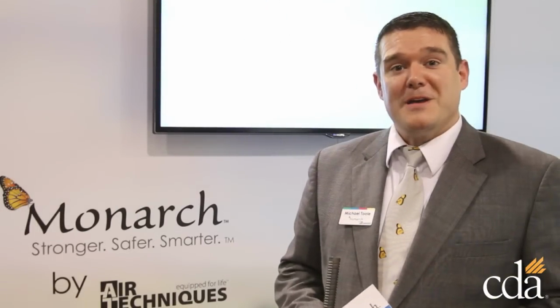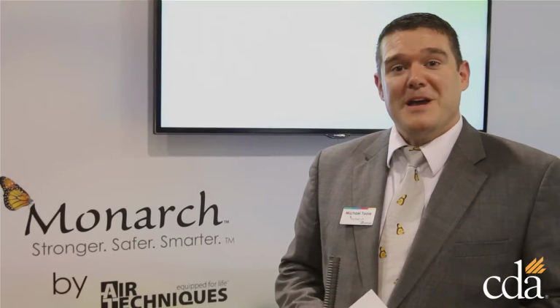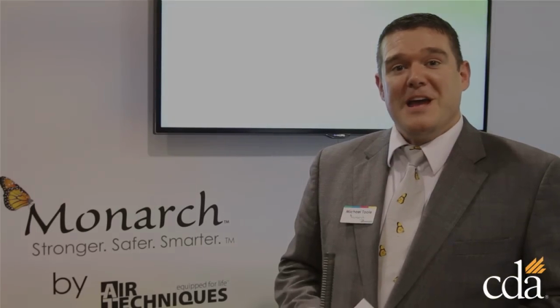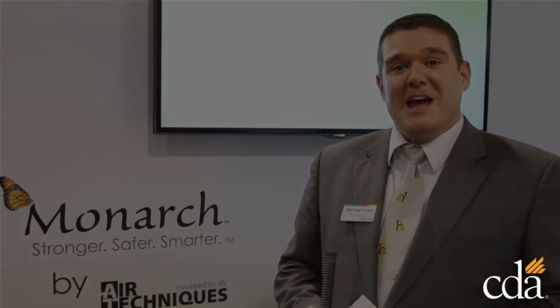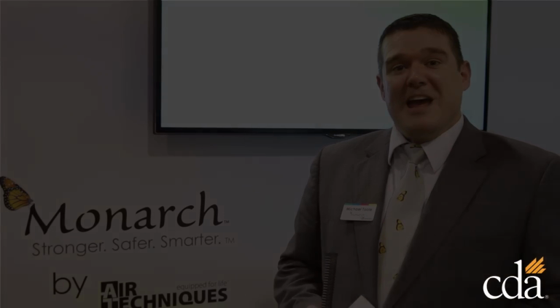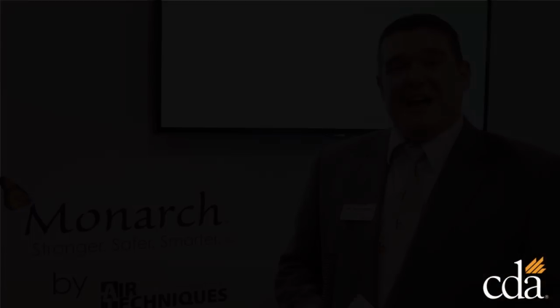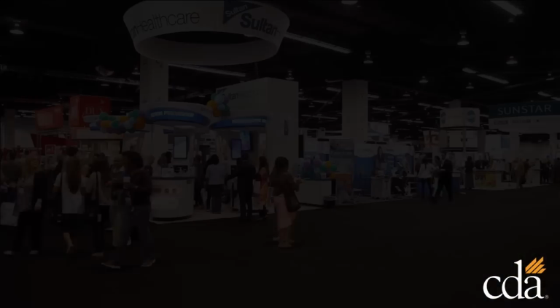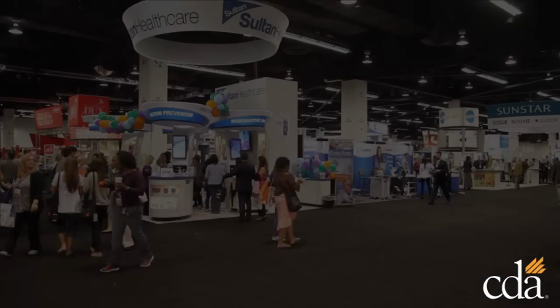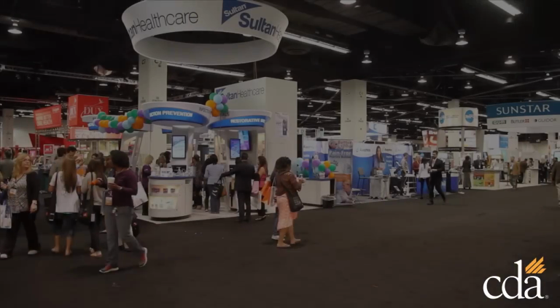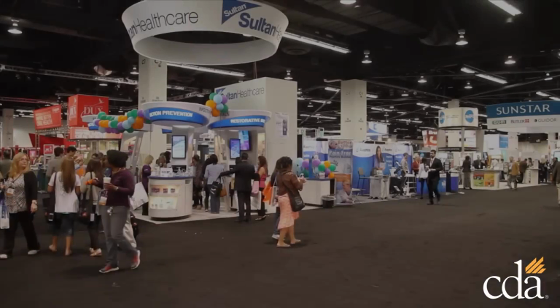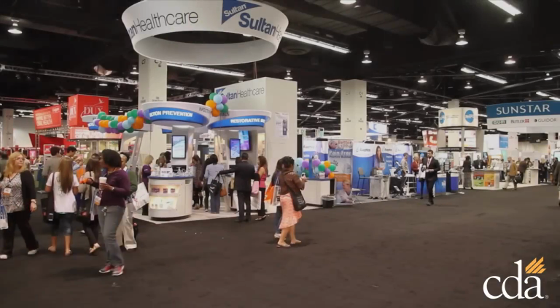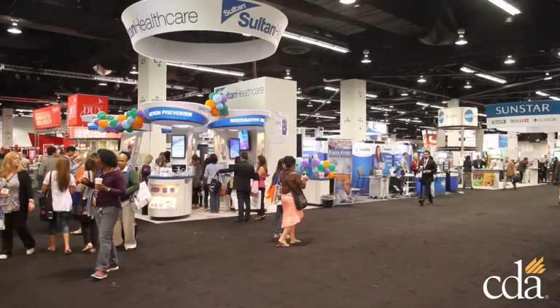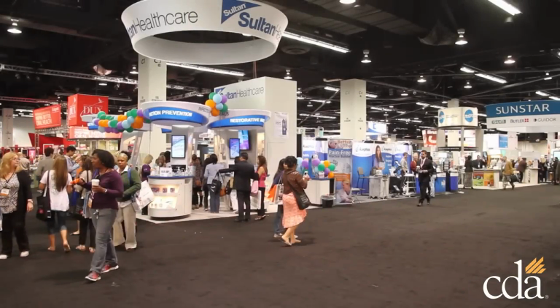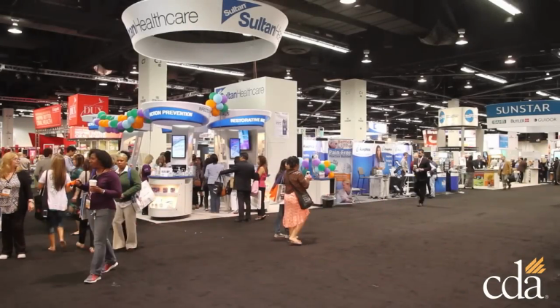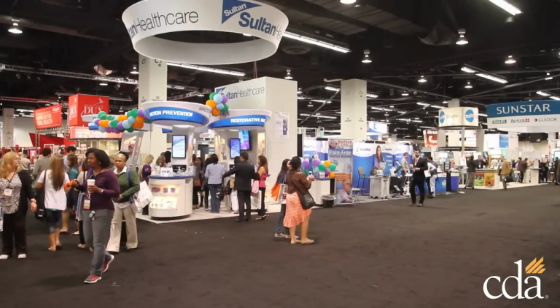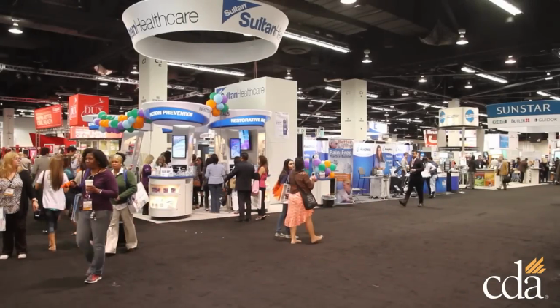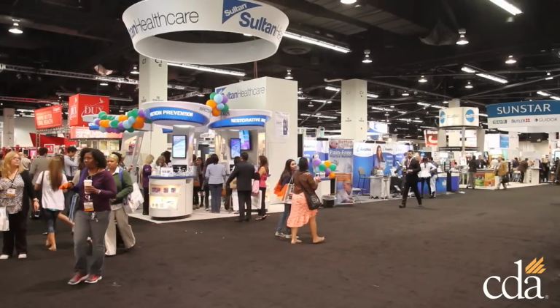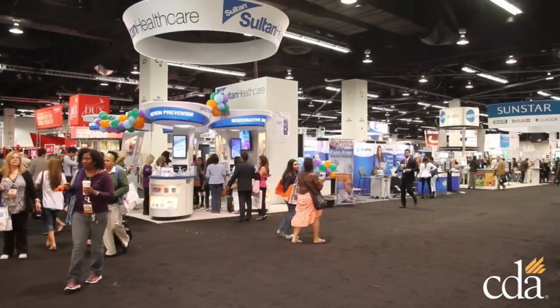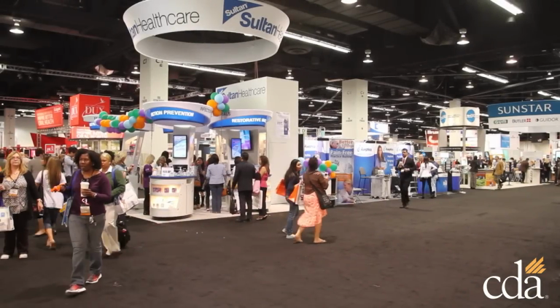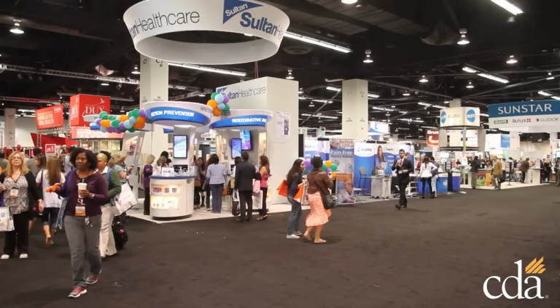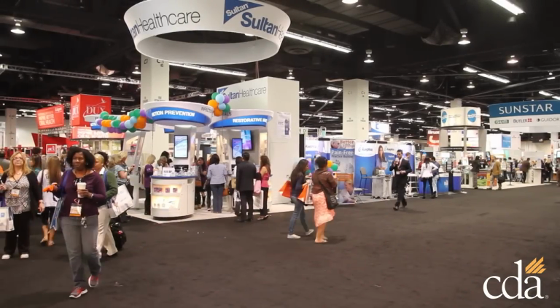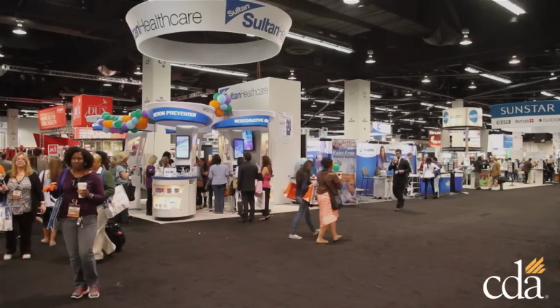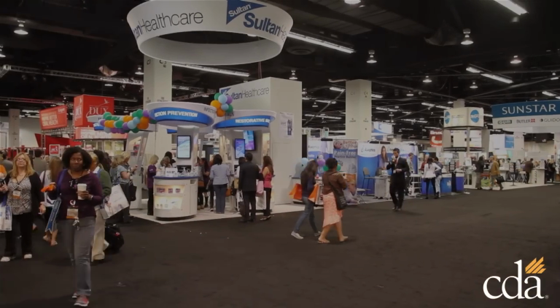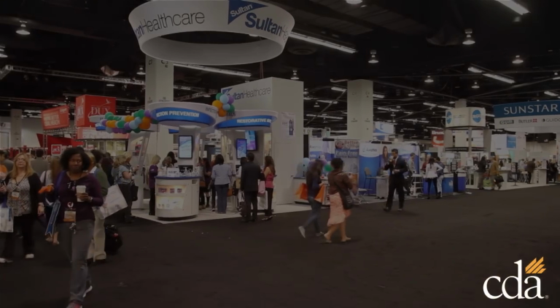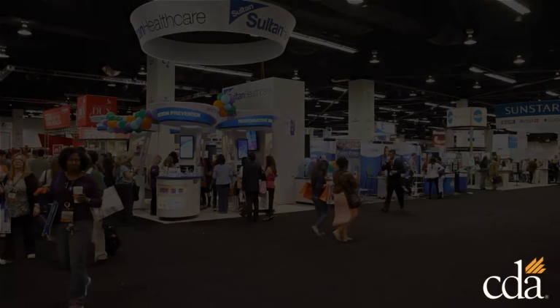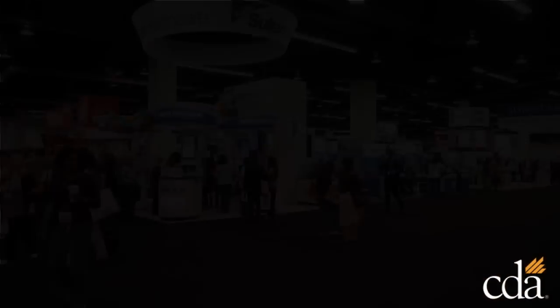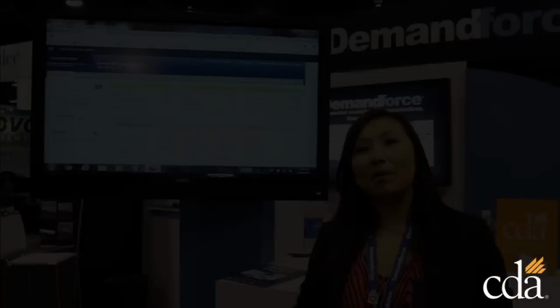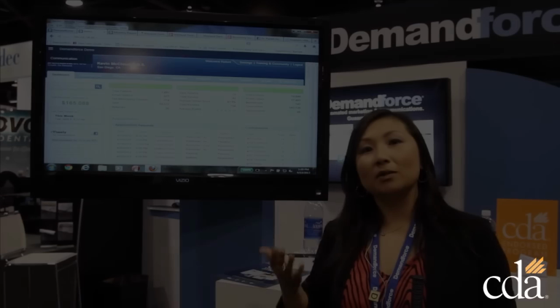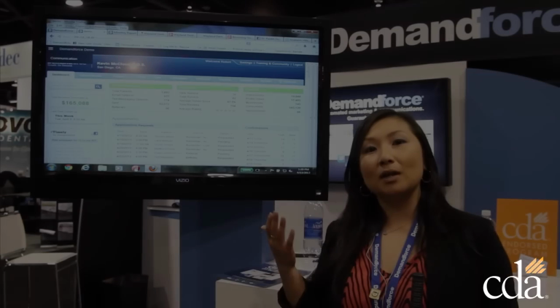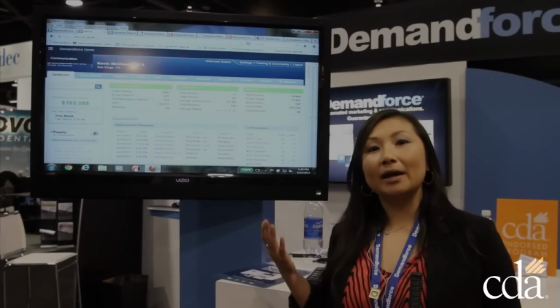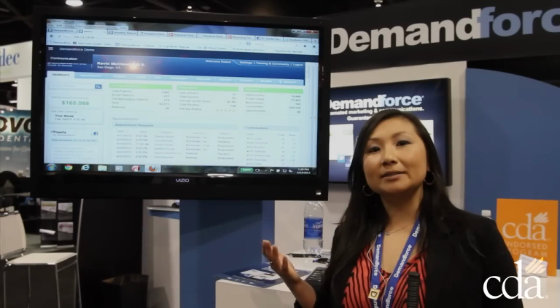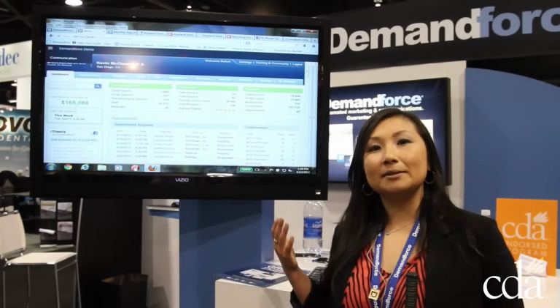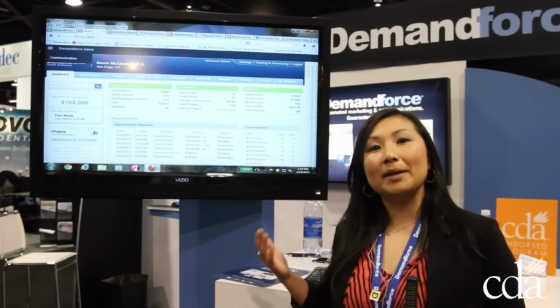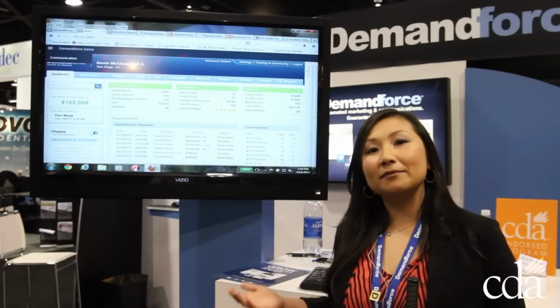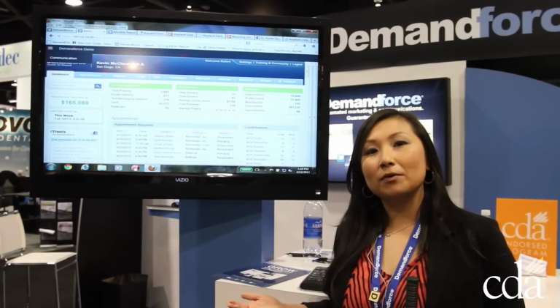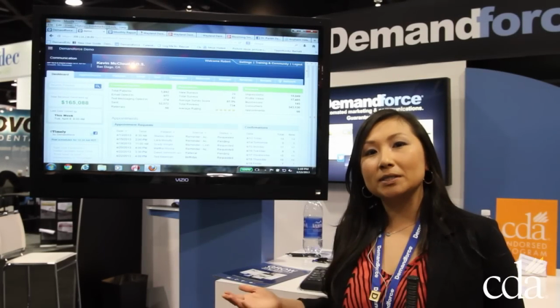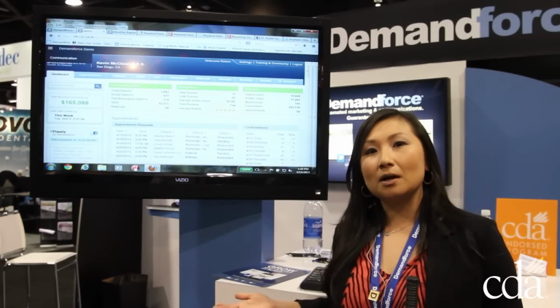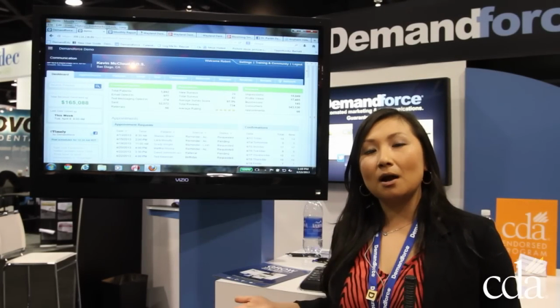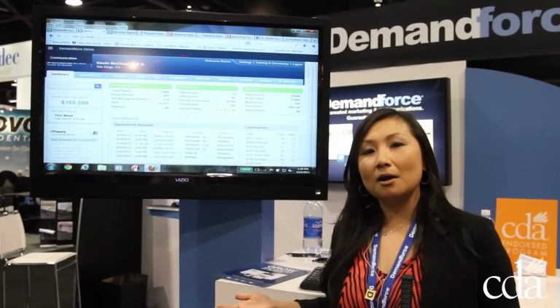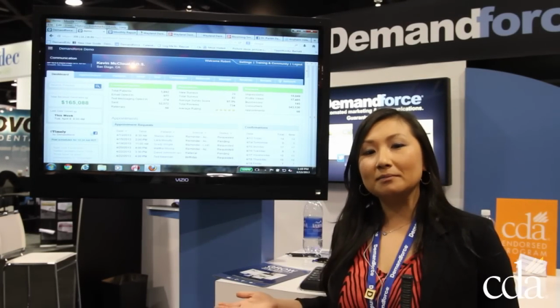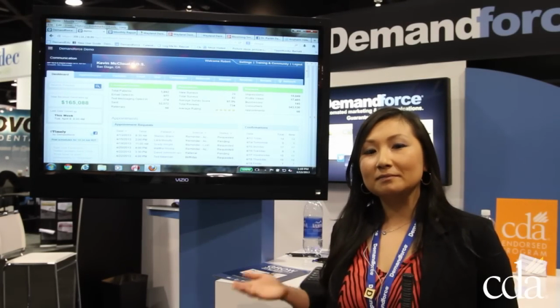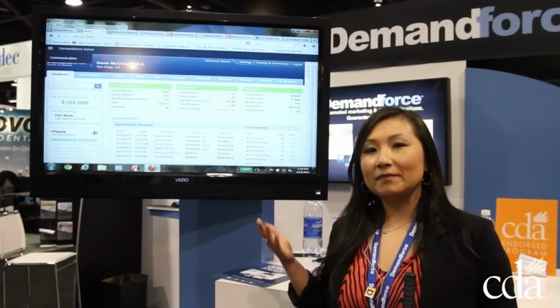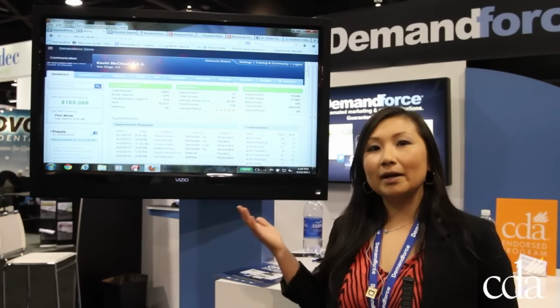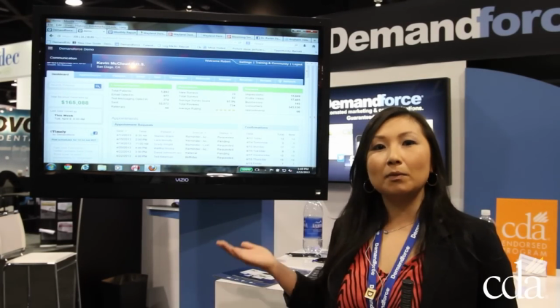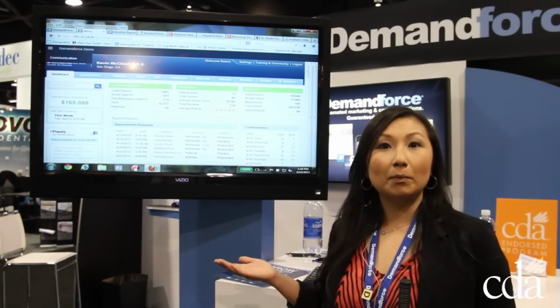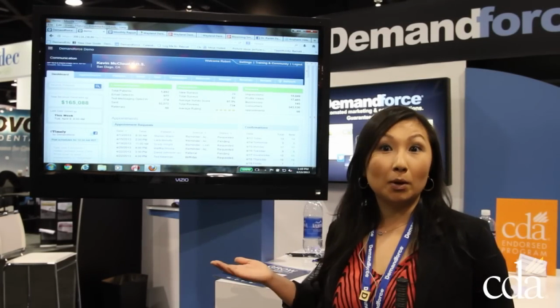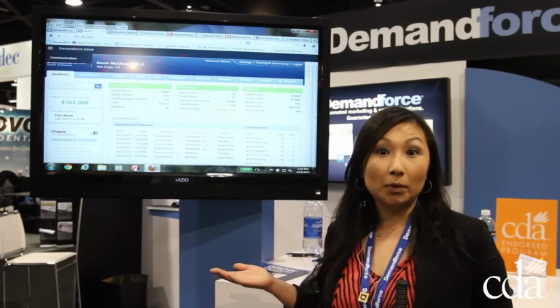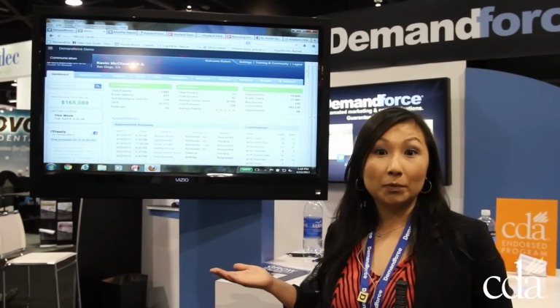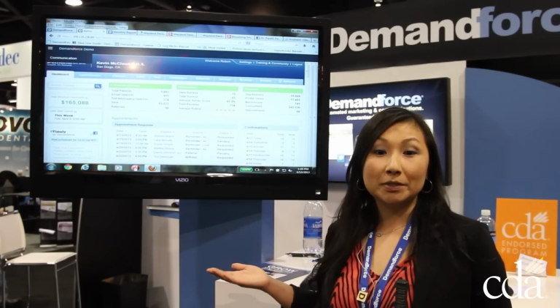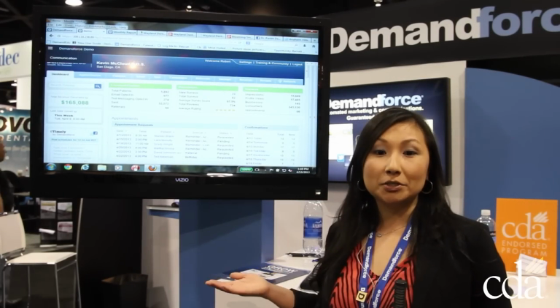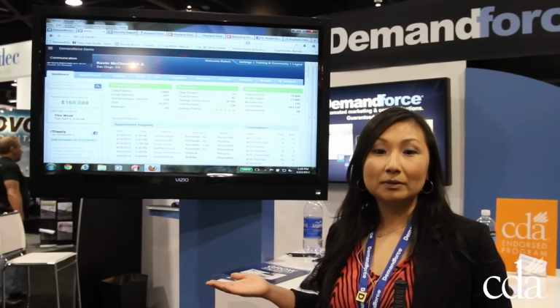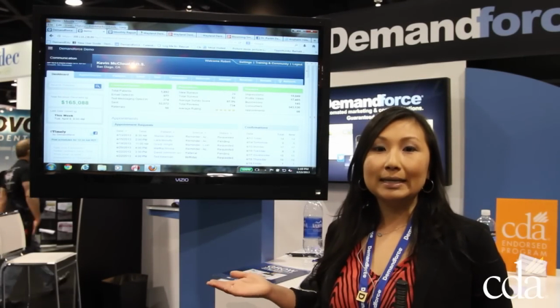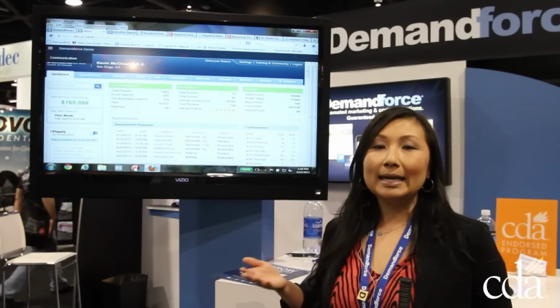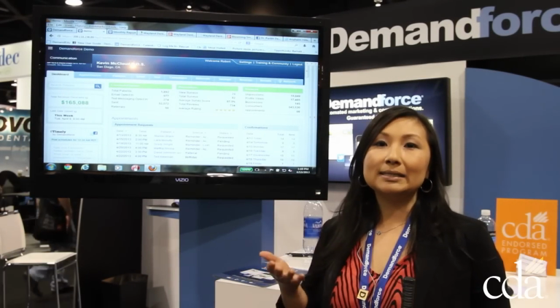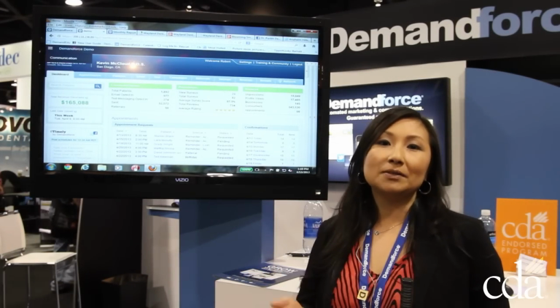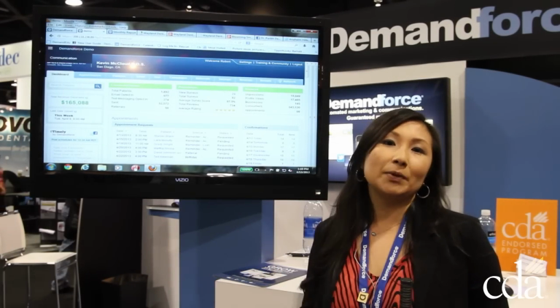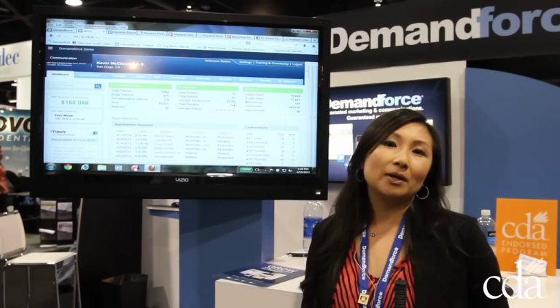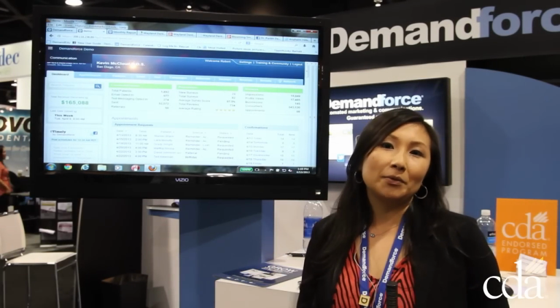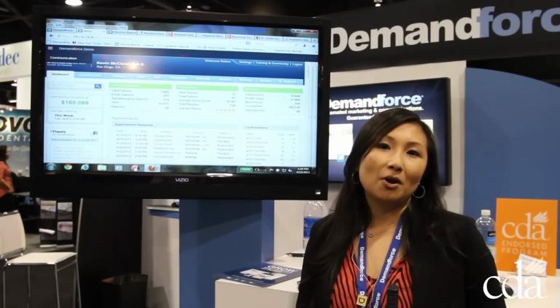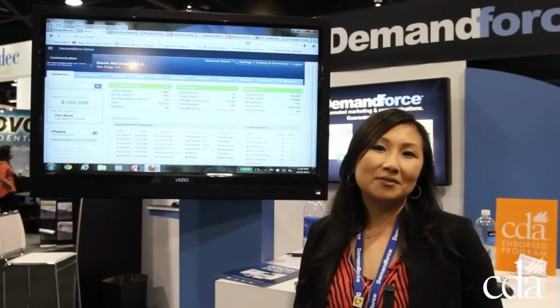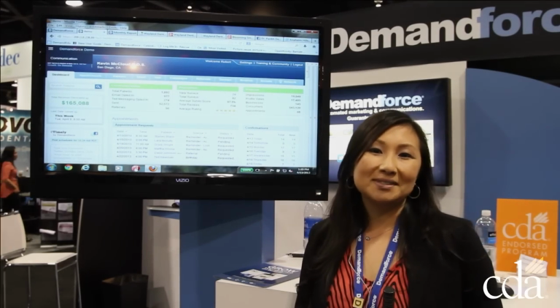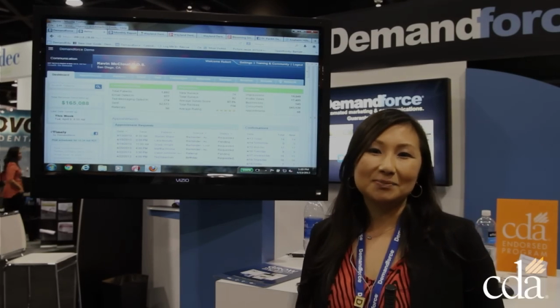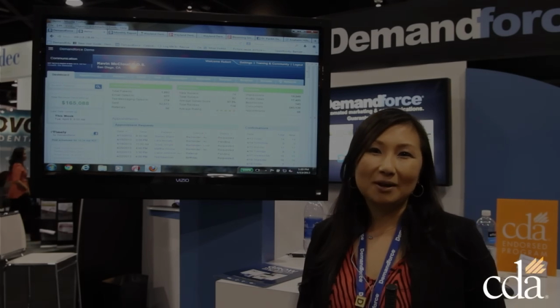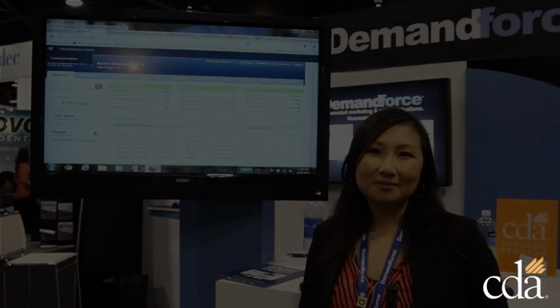It's been a great three-day weekend. If you haven't found out about us, come online at demandforce.com, find out a bit more about what we do and see if we can help your office as well.